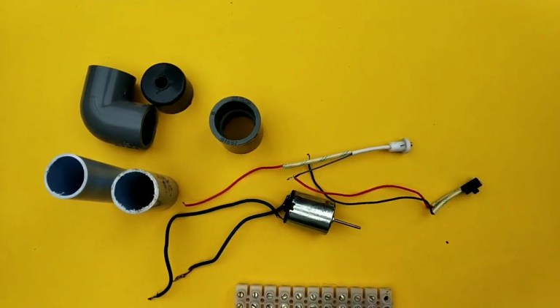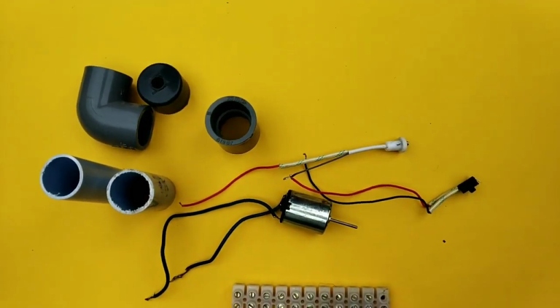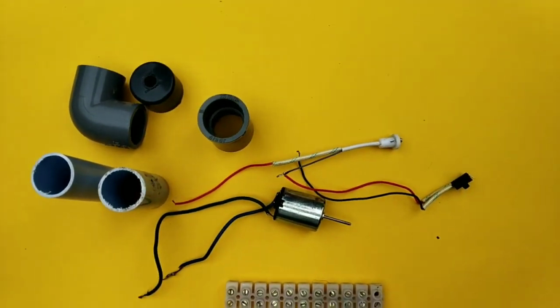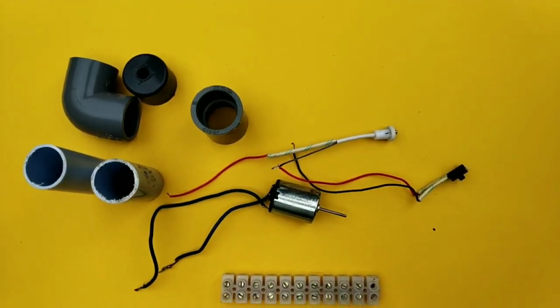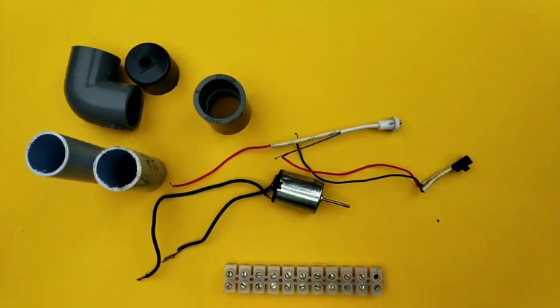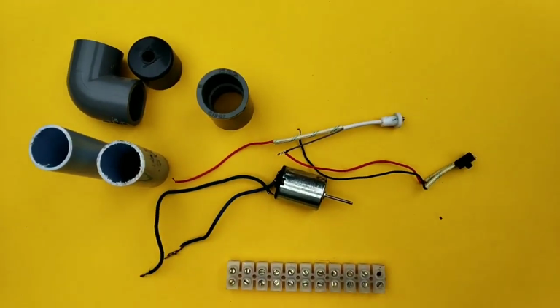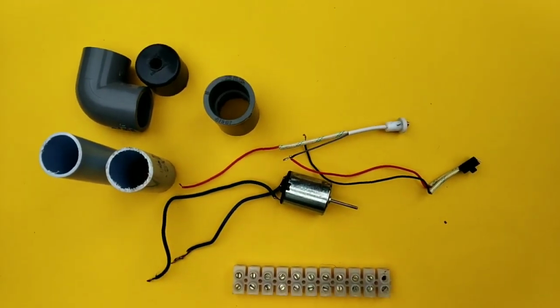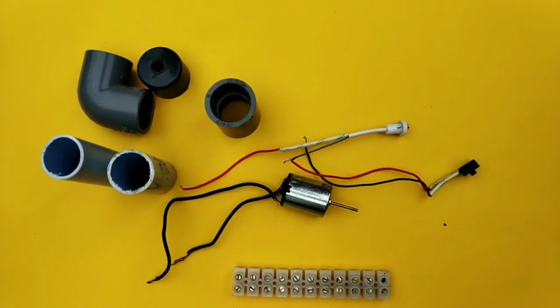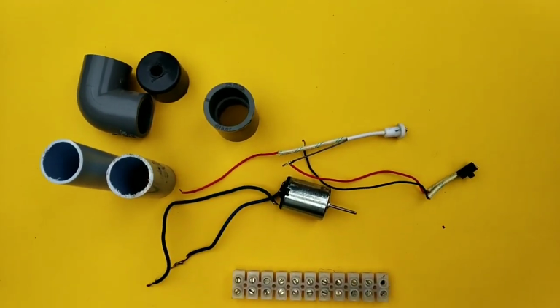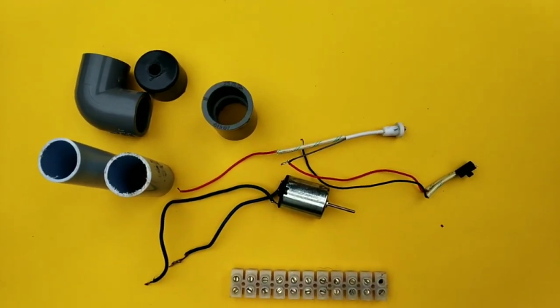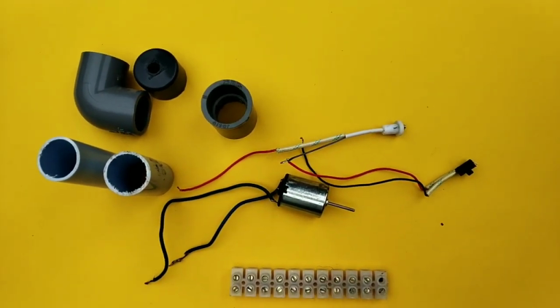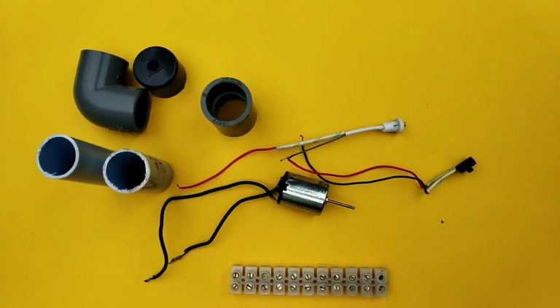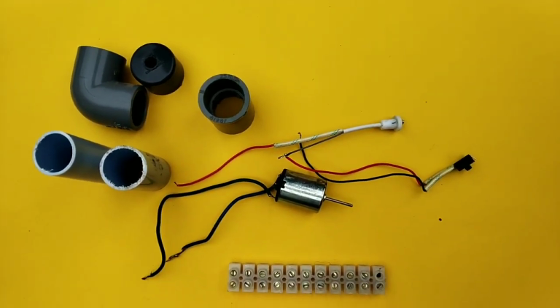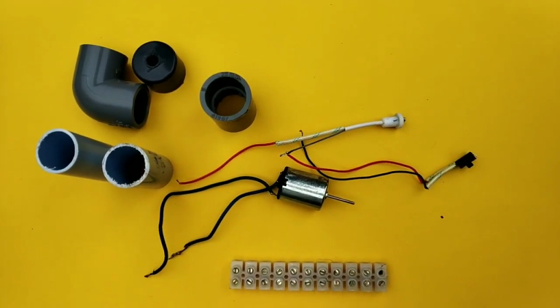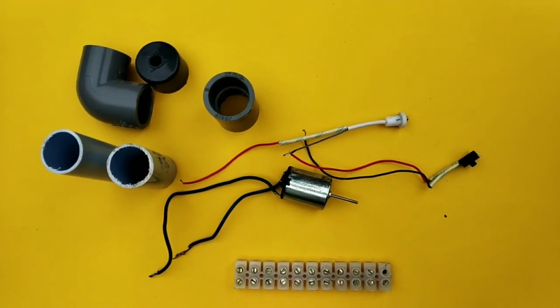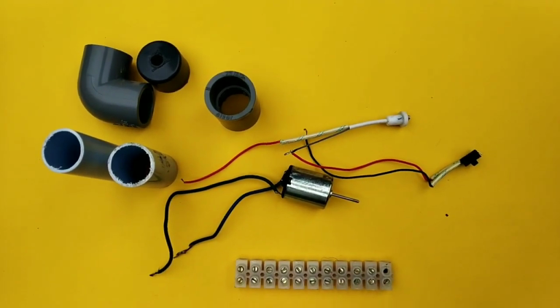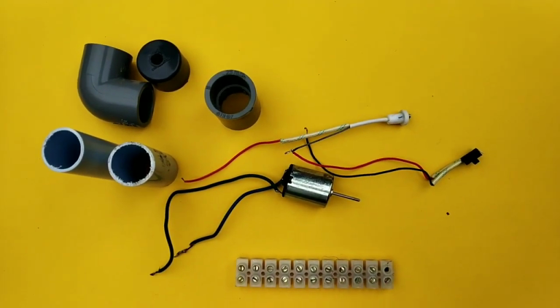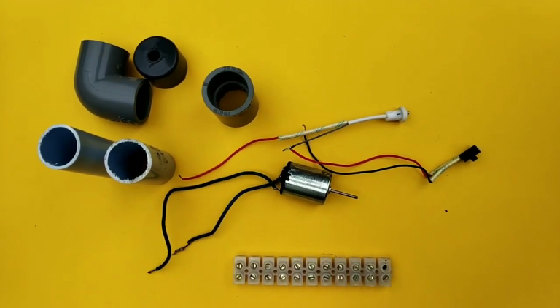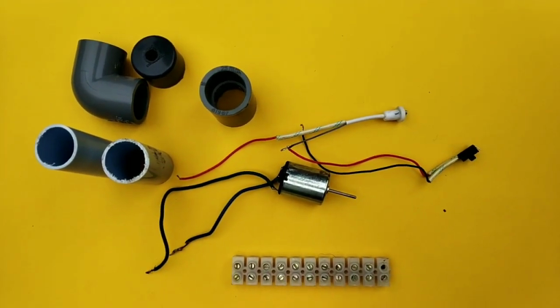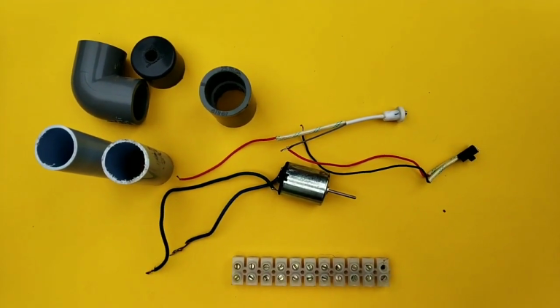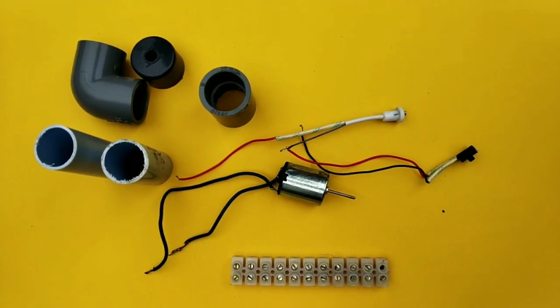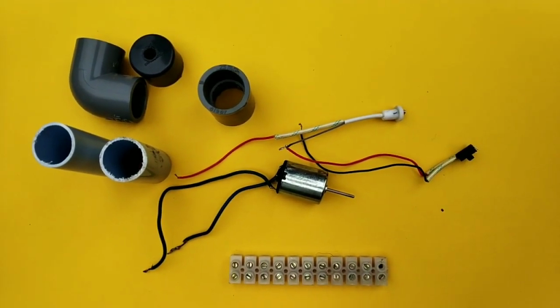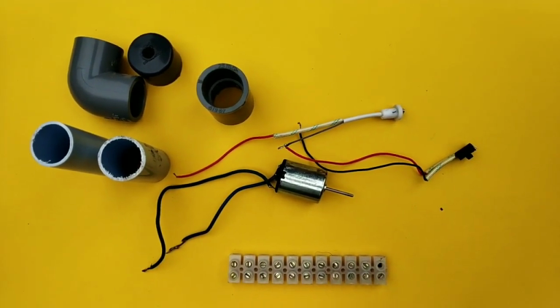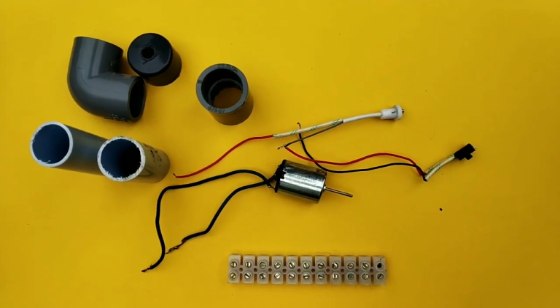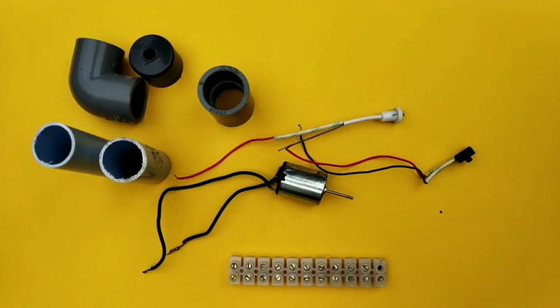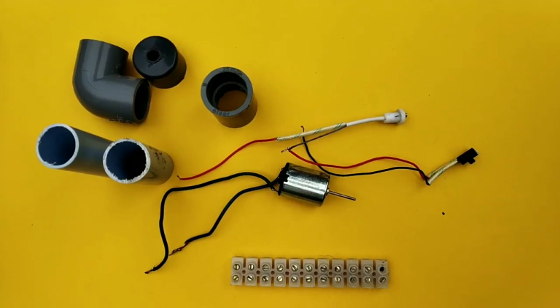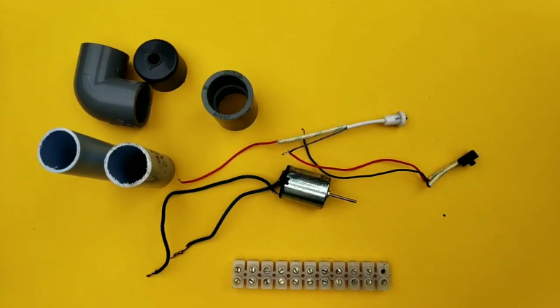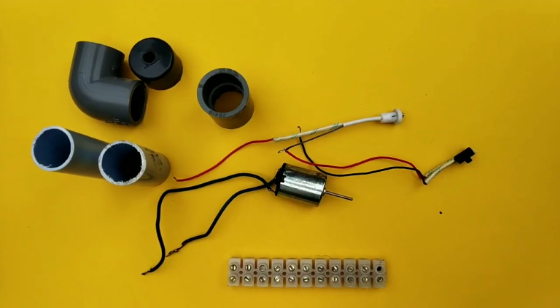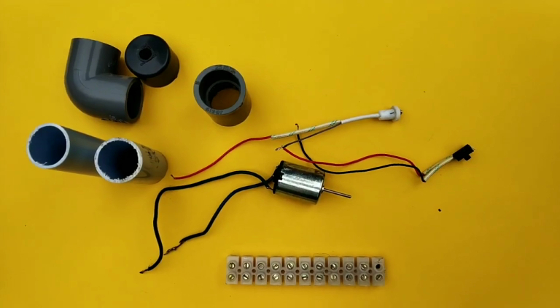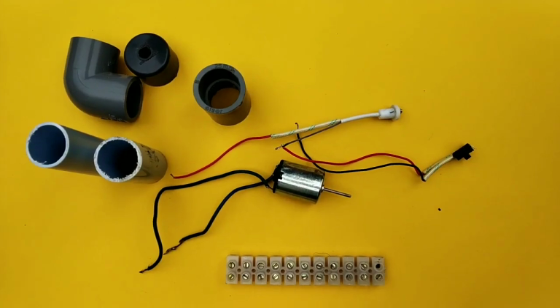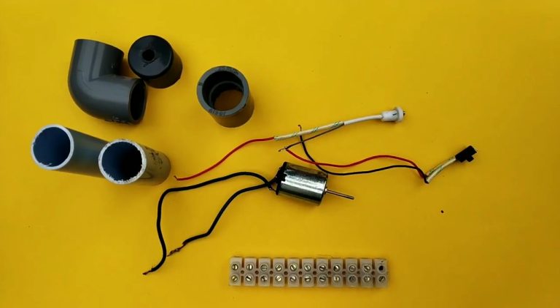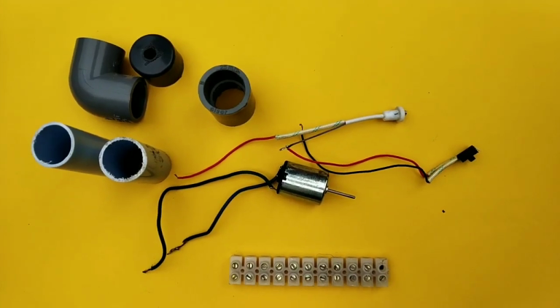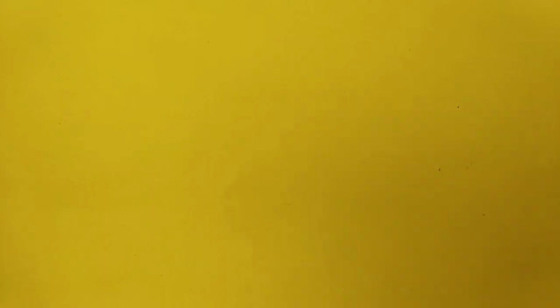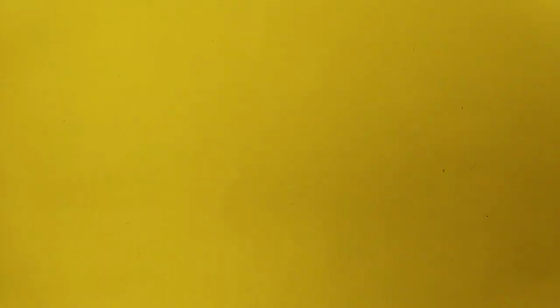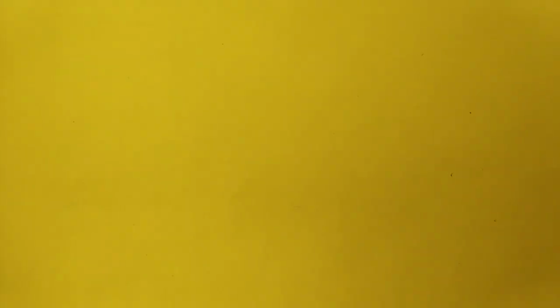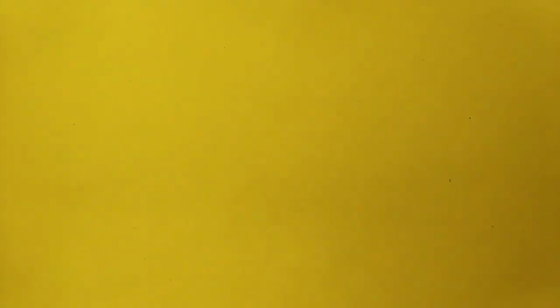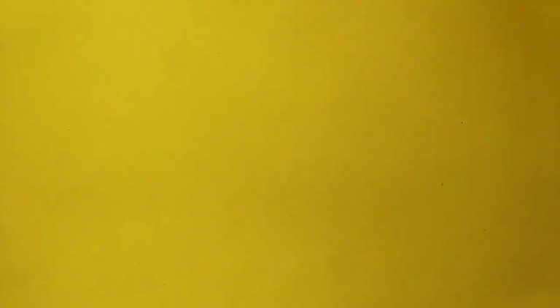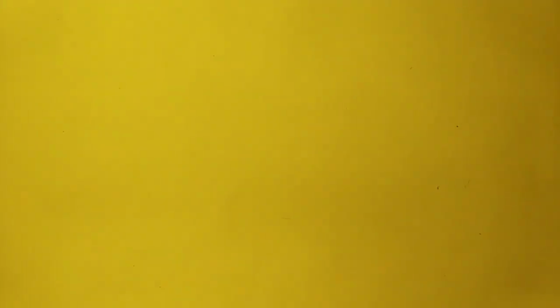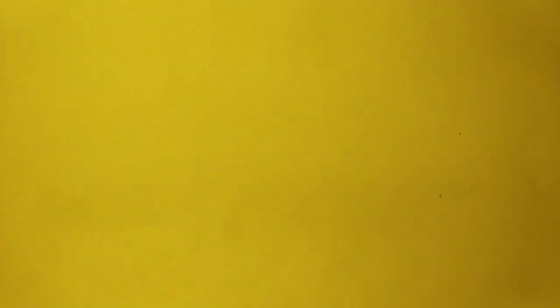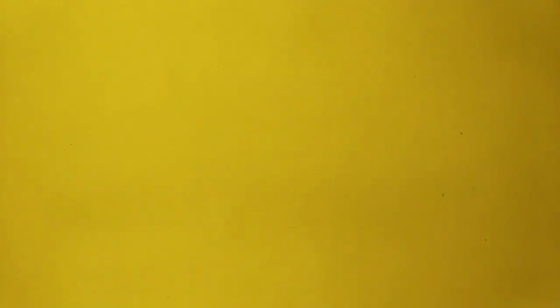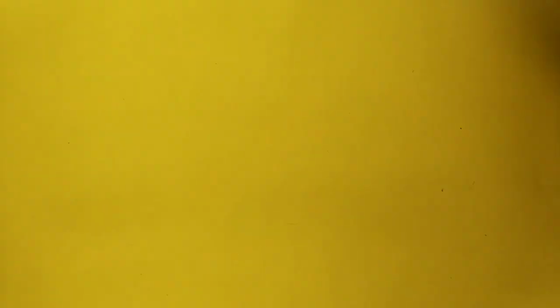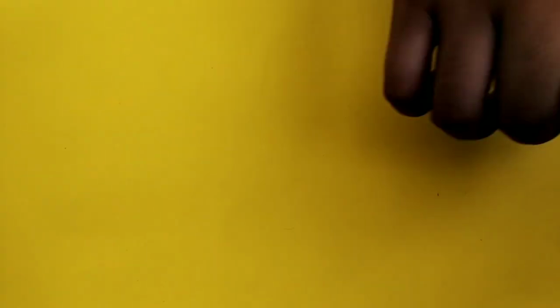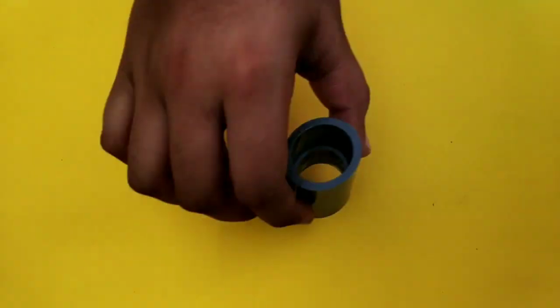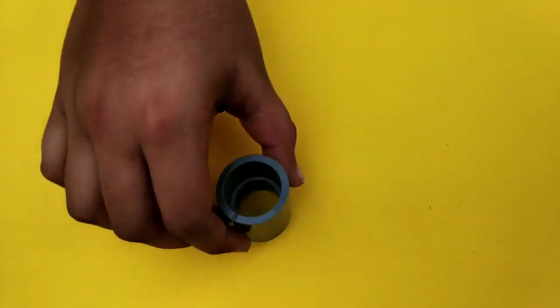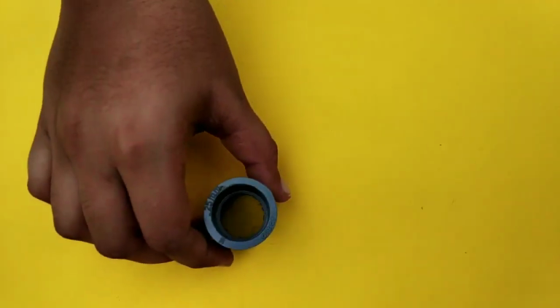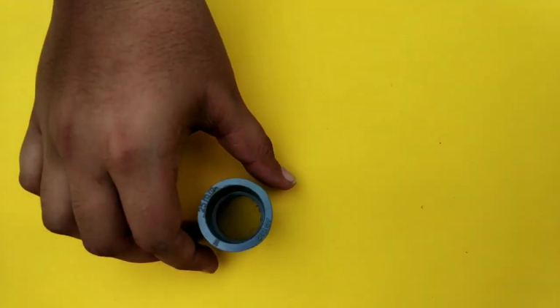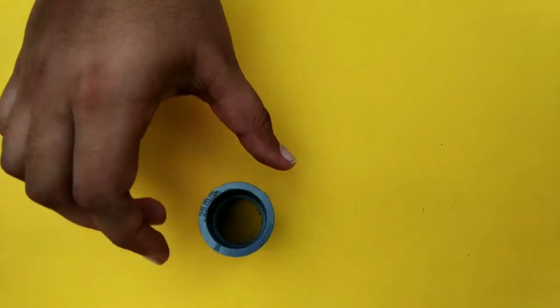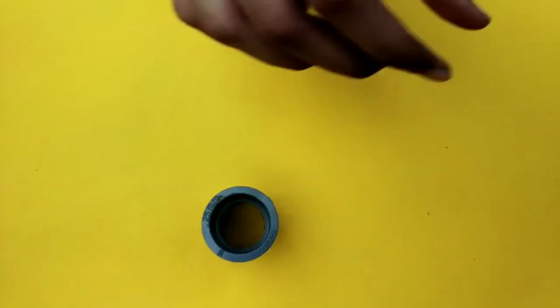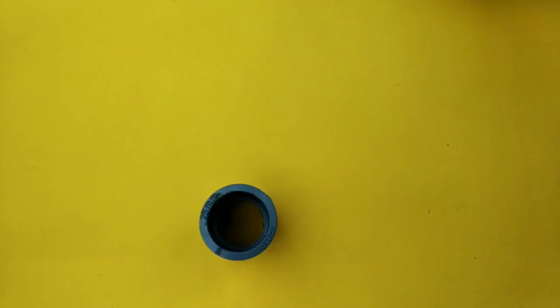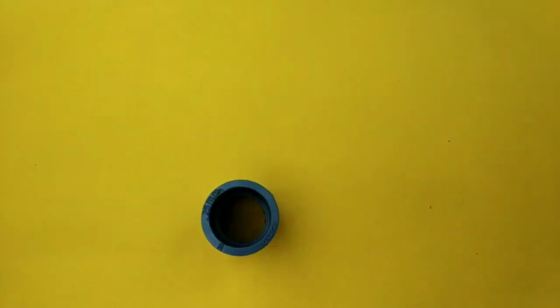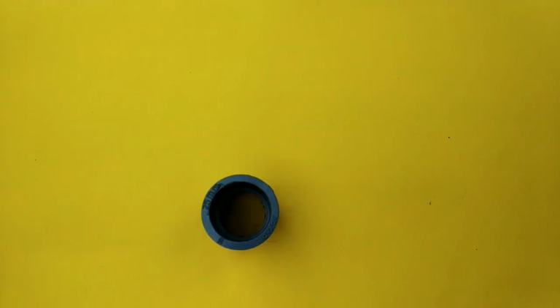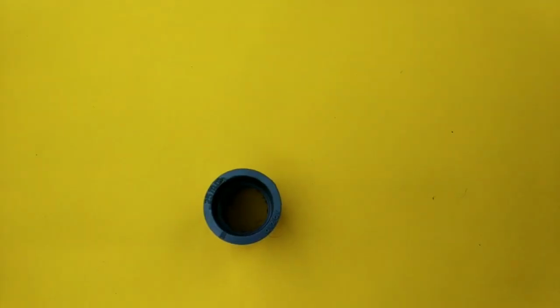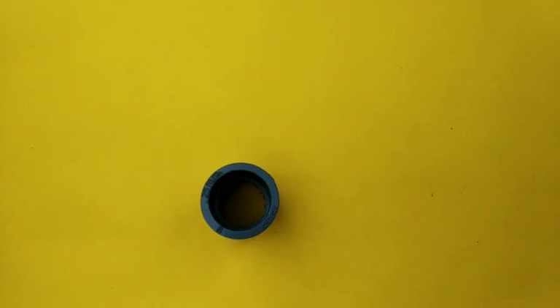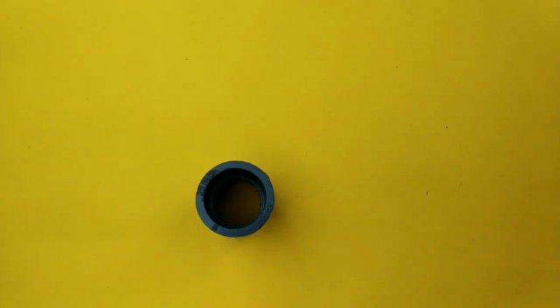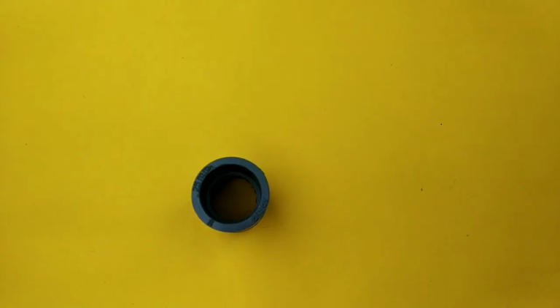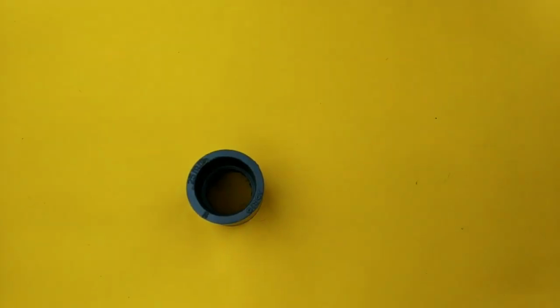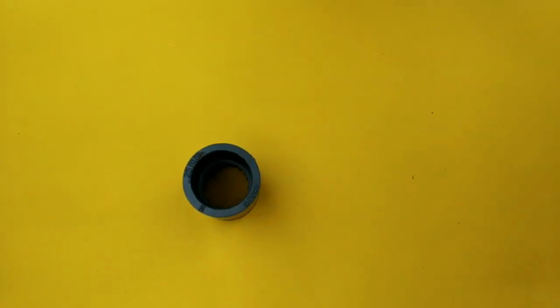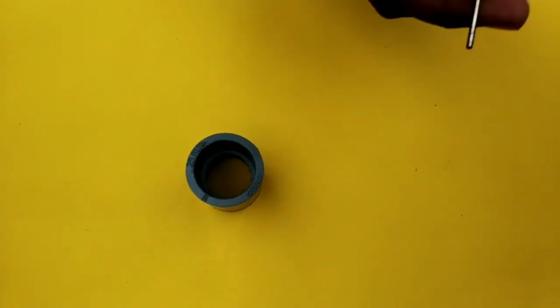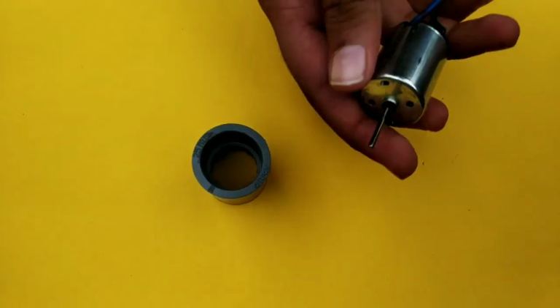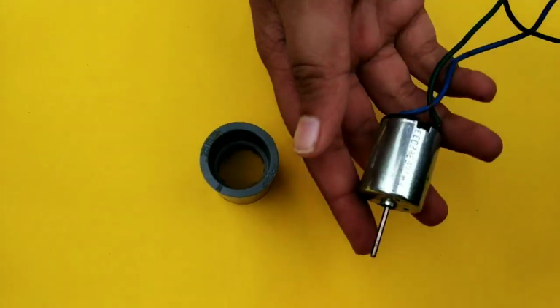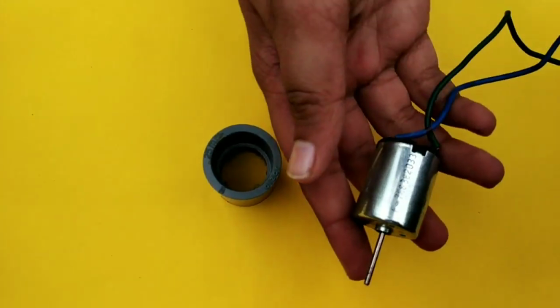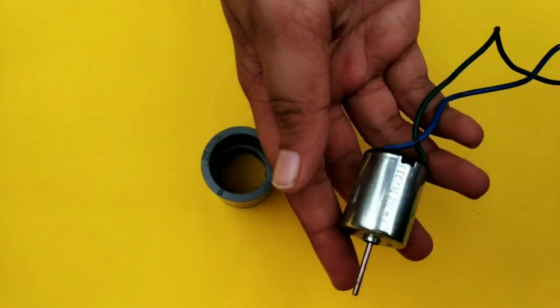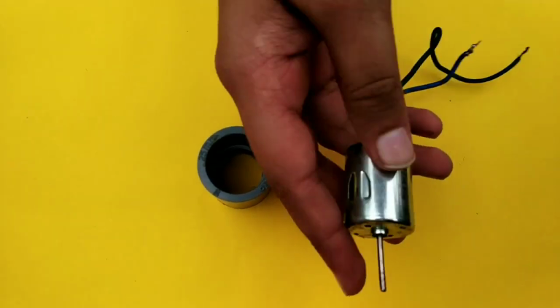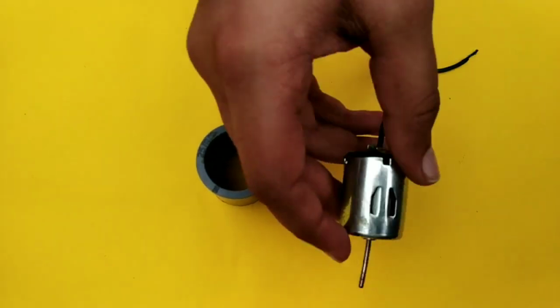Friends, we are going to take a plug. Now we are going to do it — we will have a gauge, we will have a plug, and we will fix the motor.